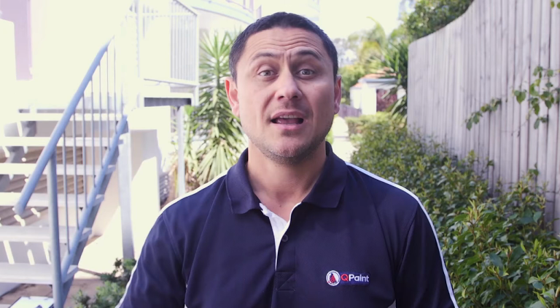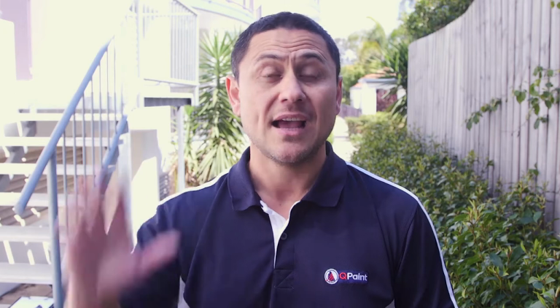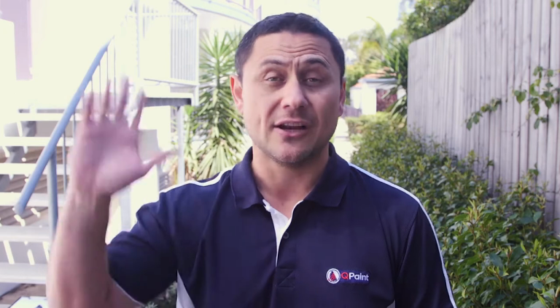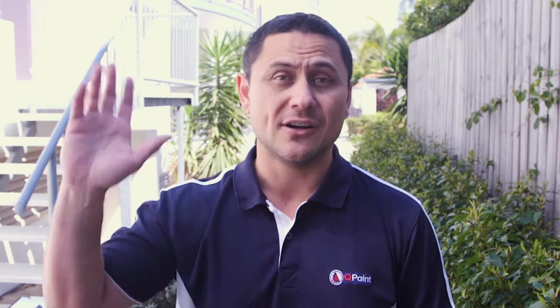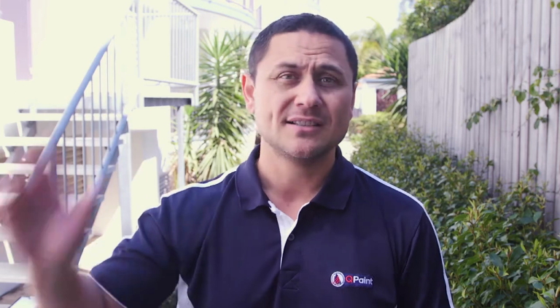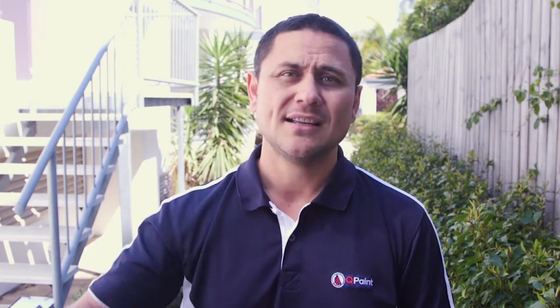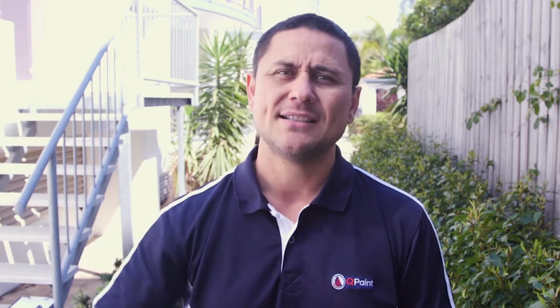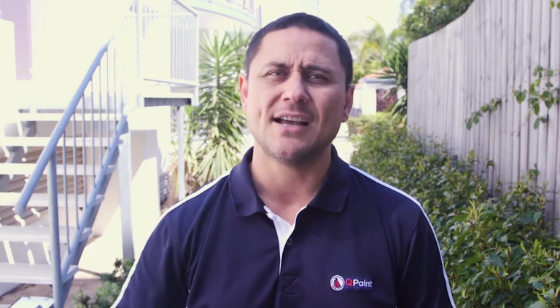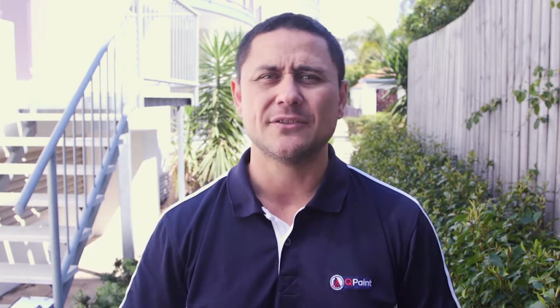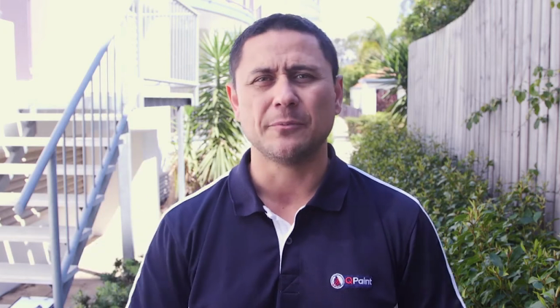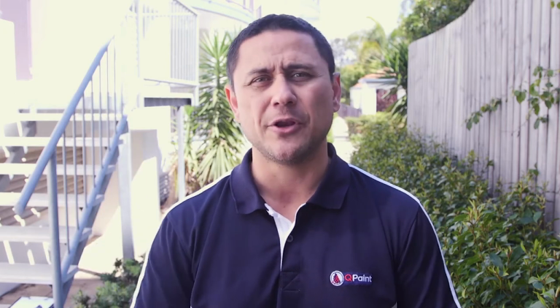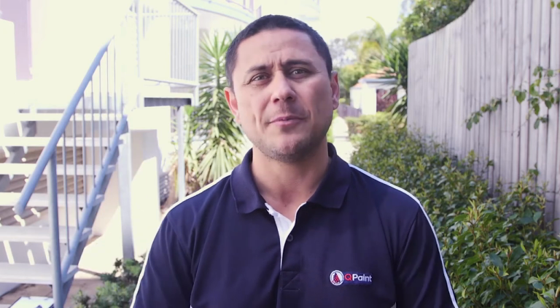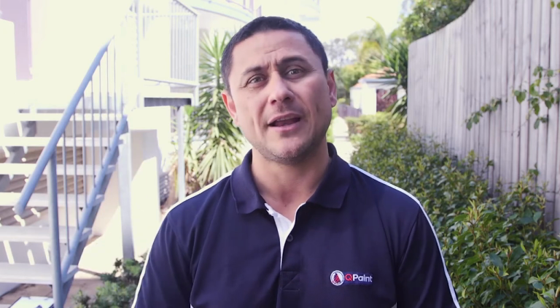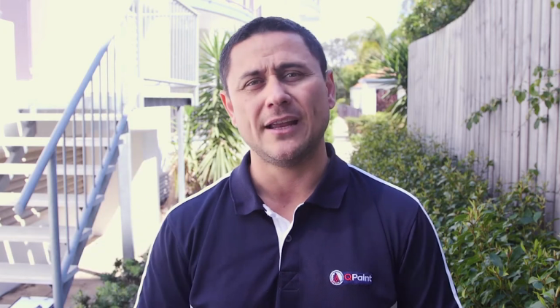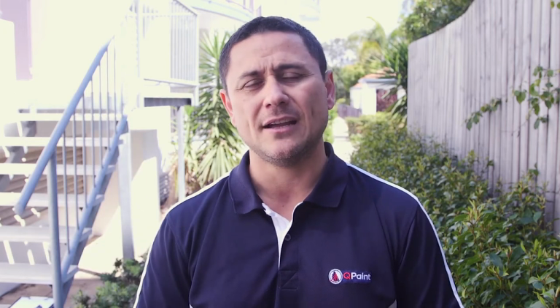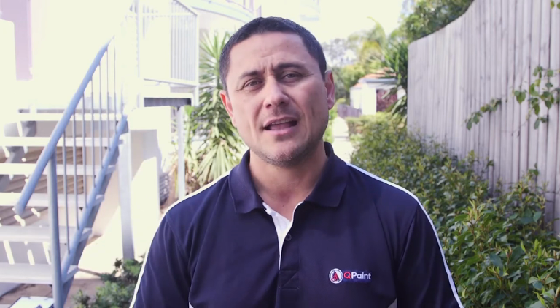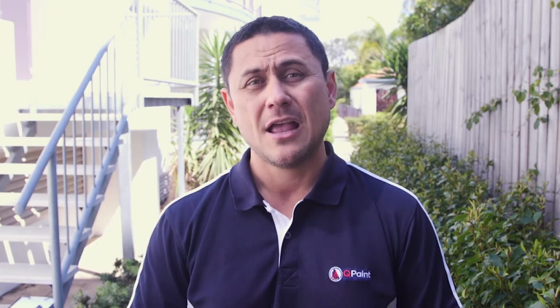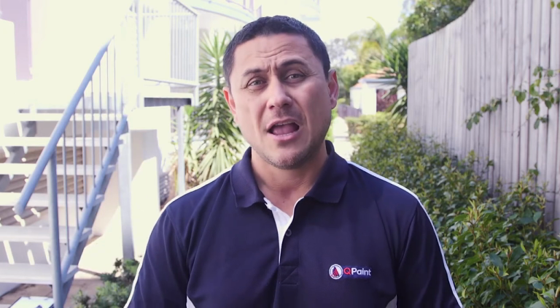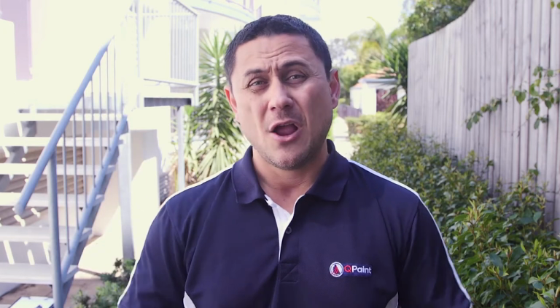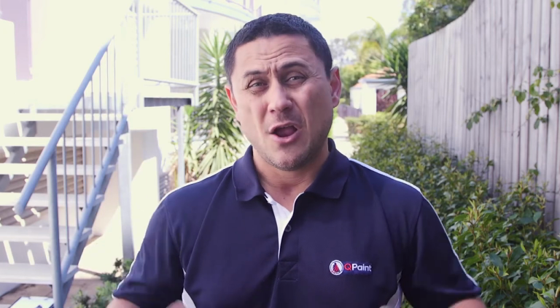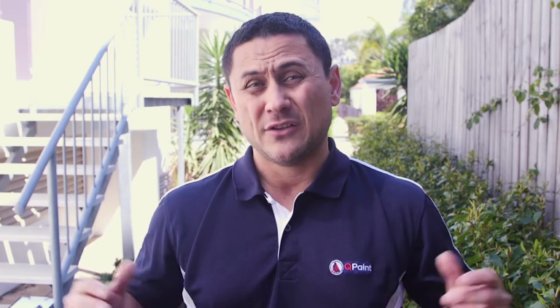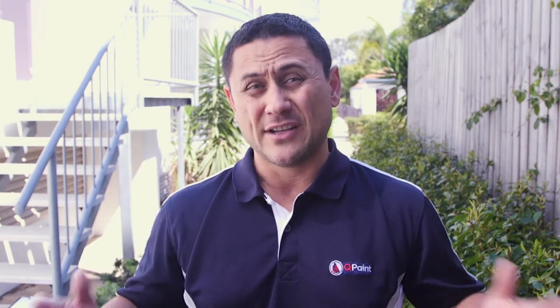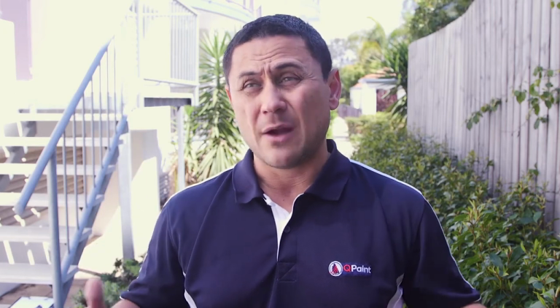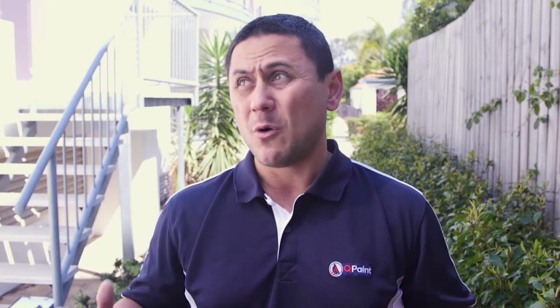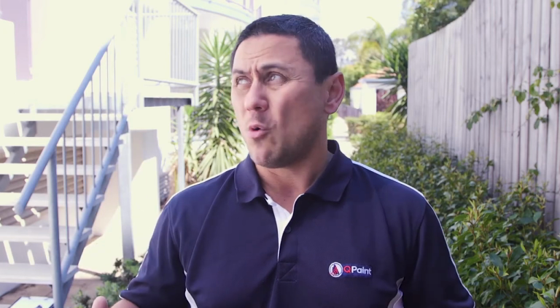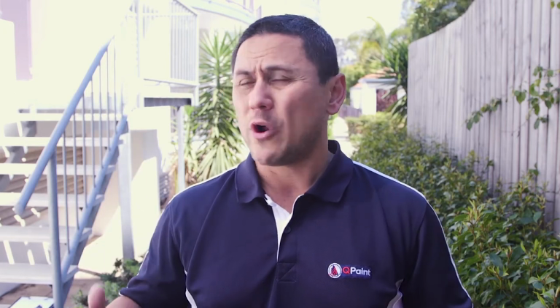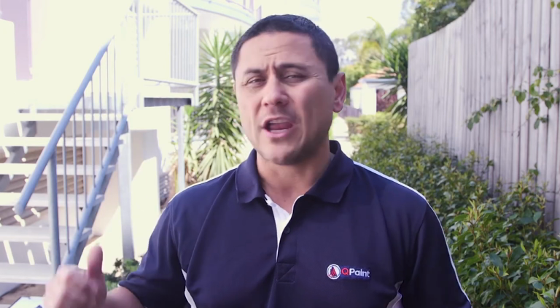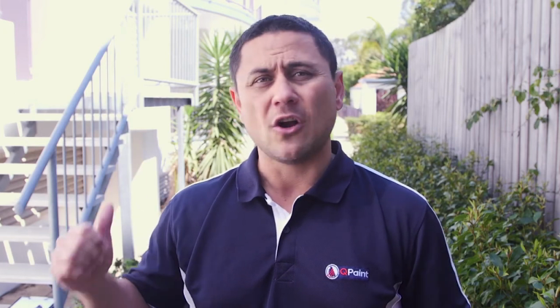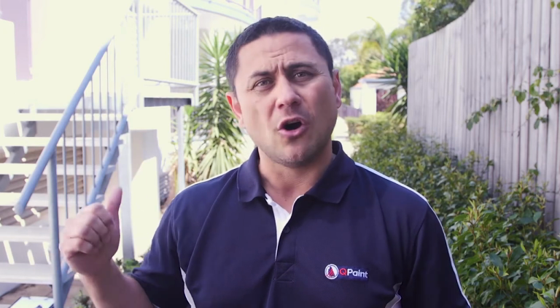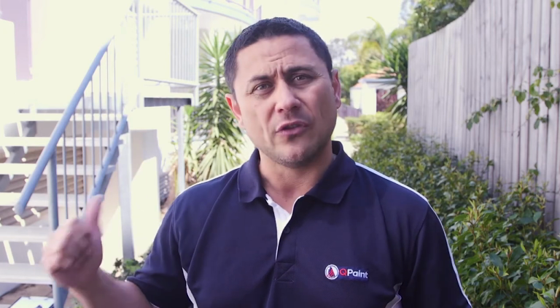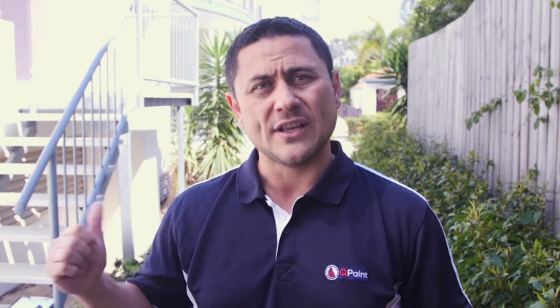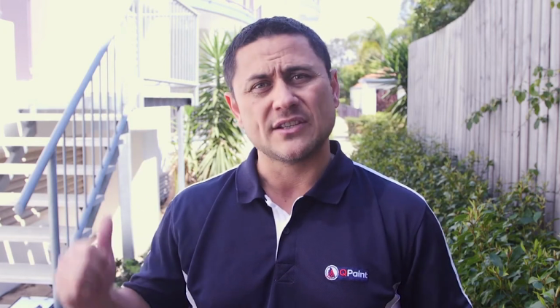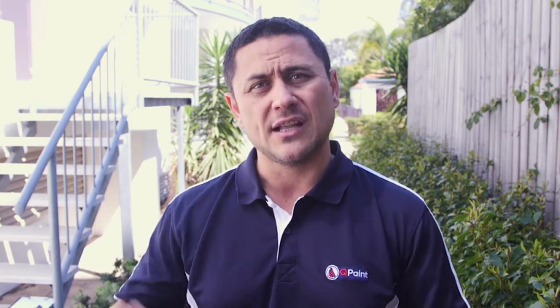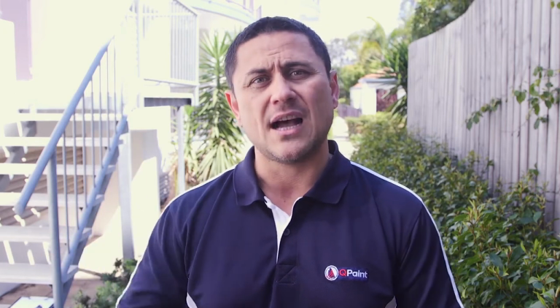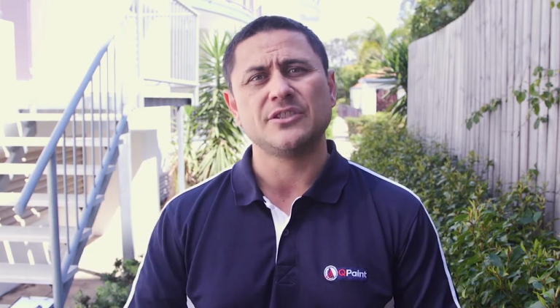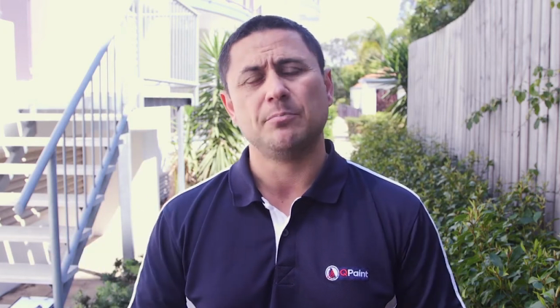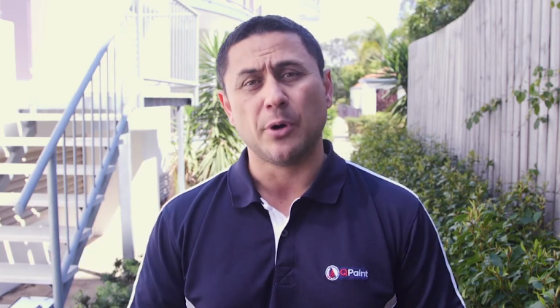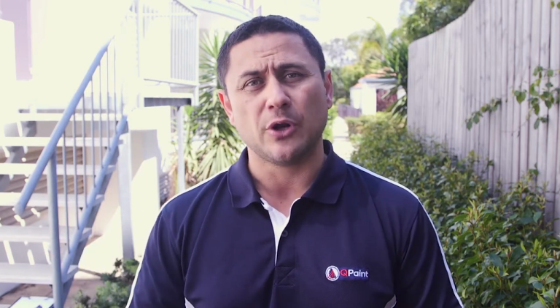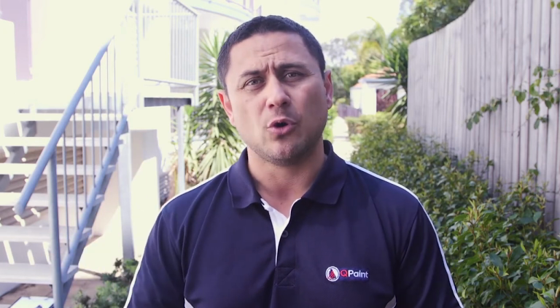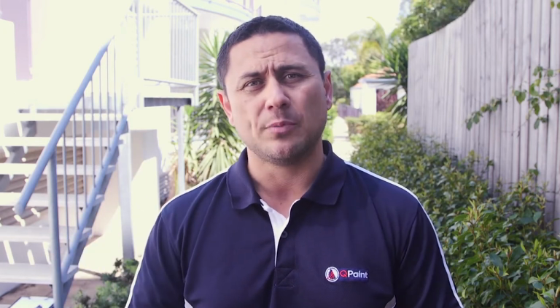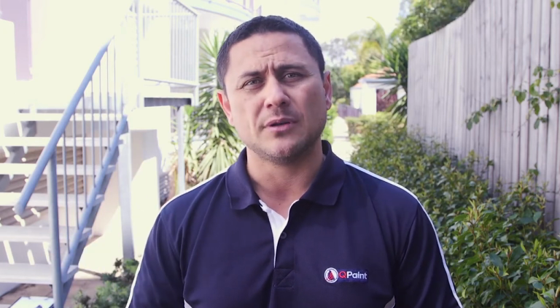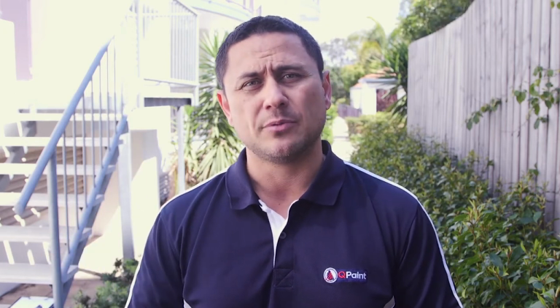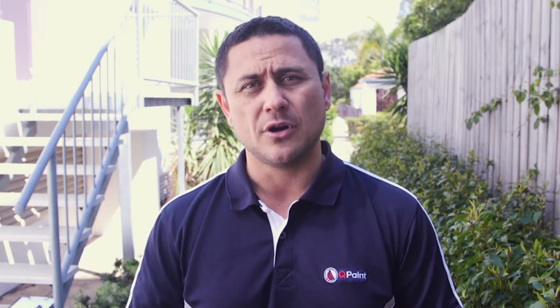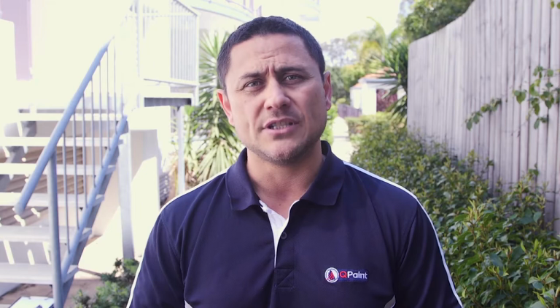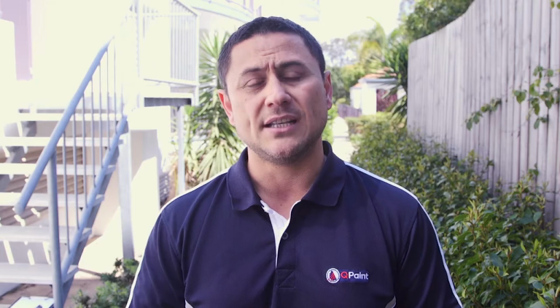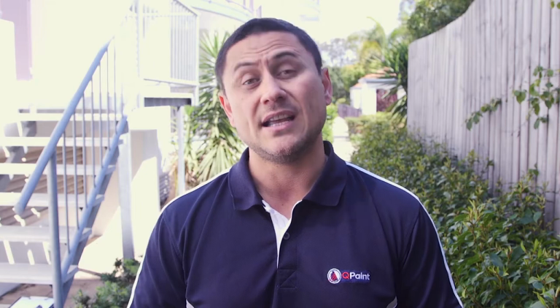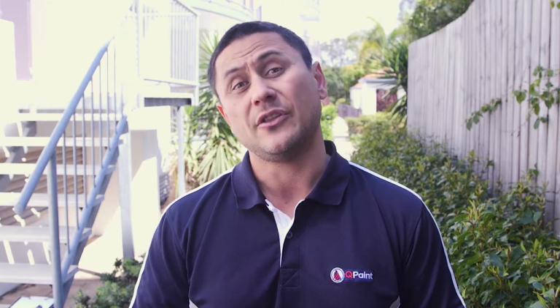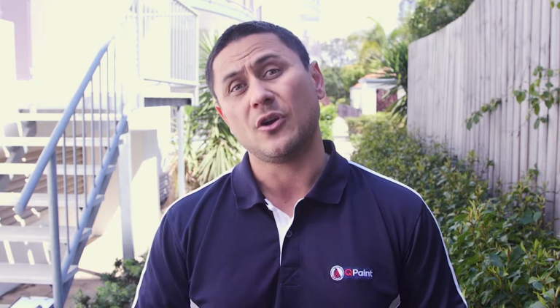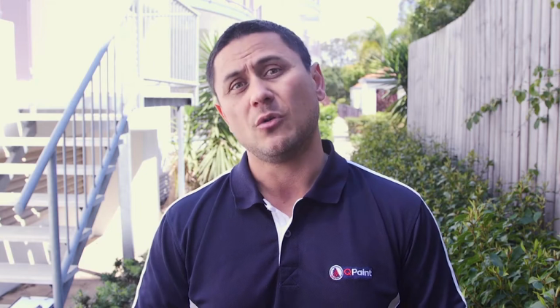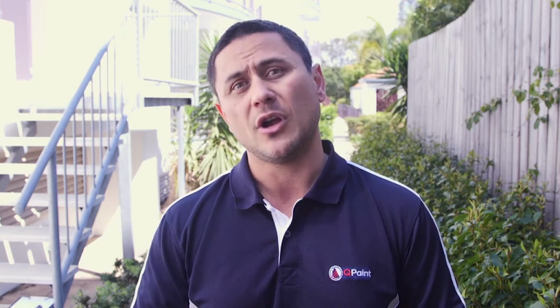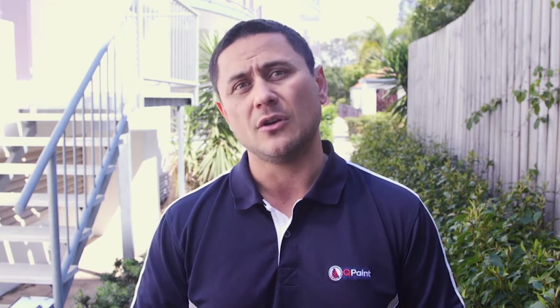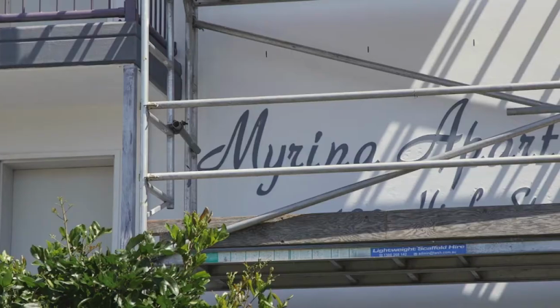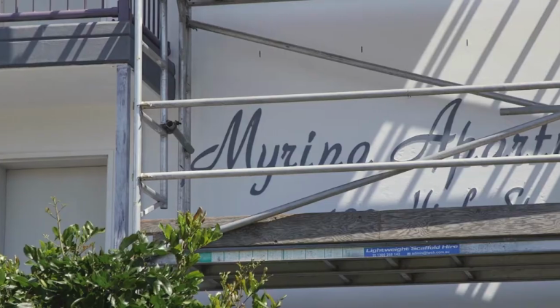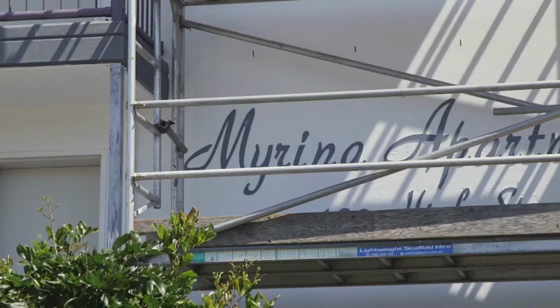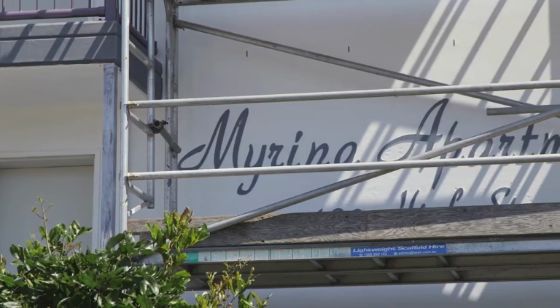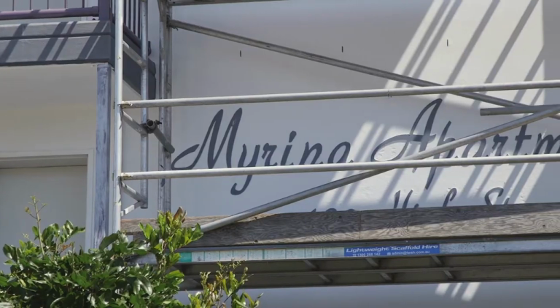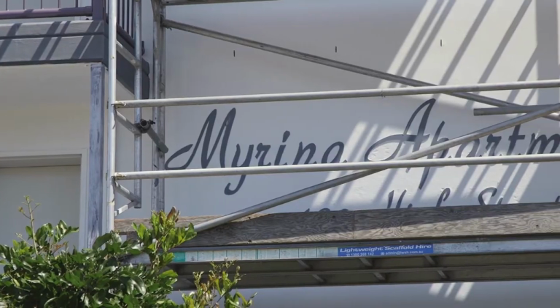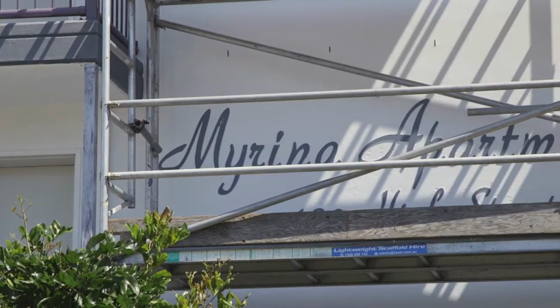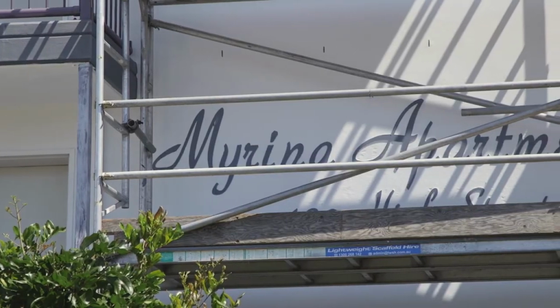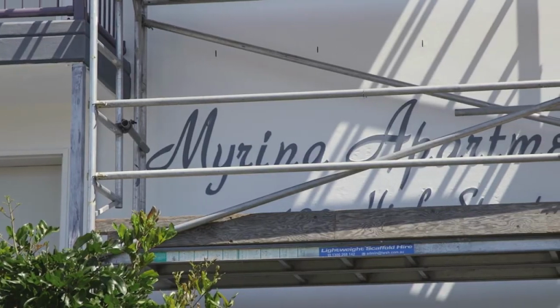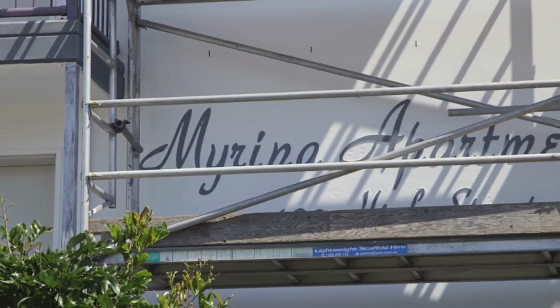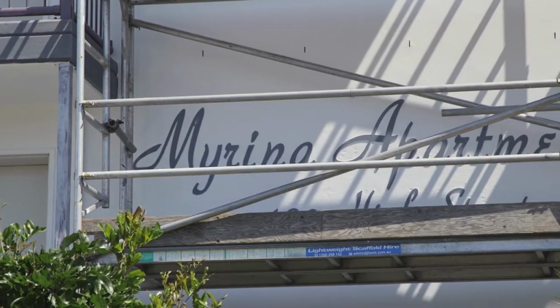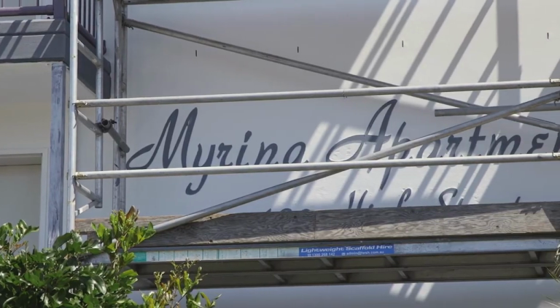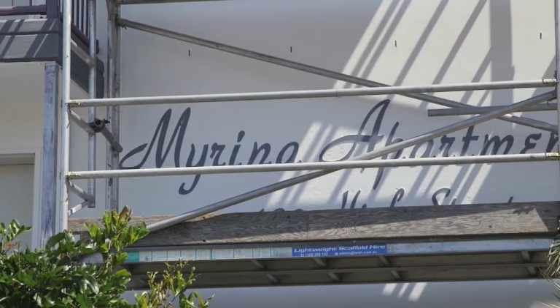Hey guys, Taz from Qpaint here. Today we're working on this large body corporate project down the Gold Coast — it's Myrena Apartments.